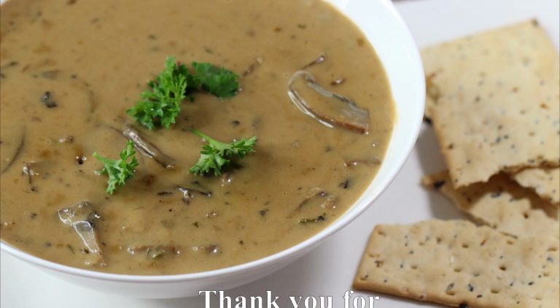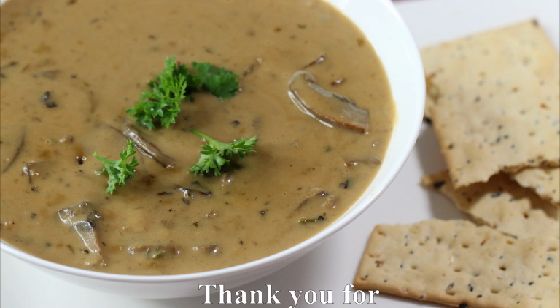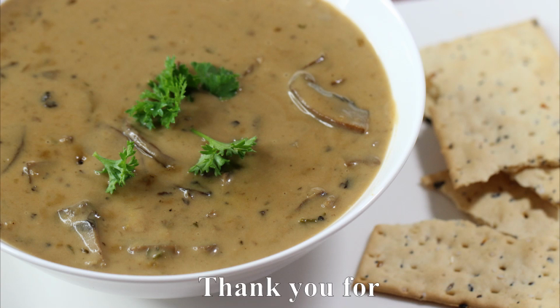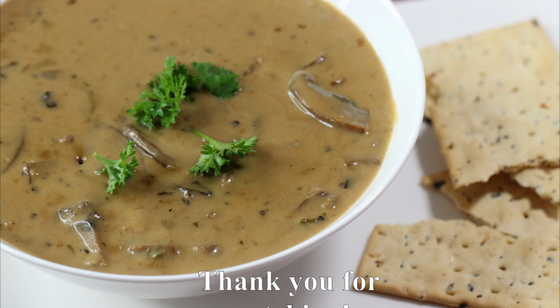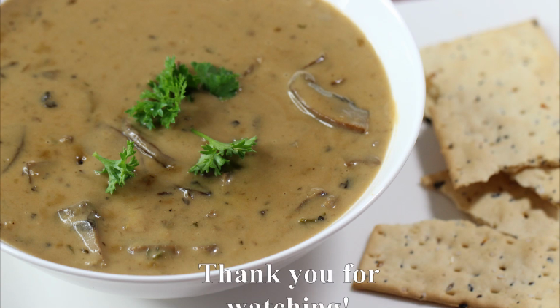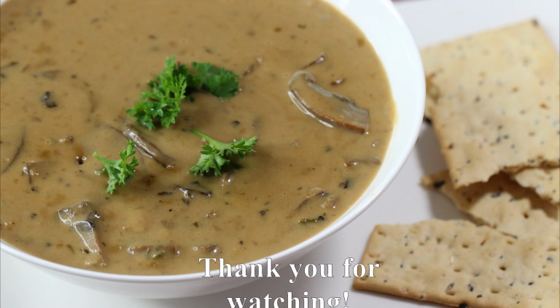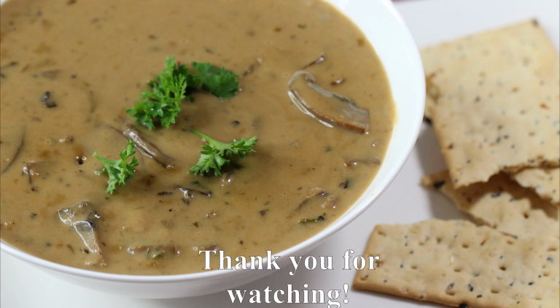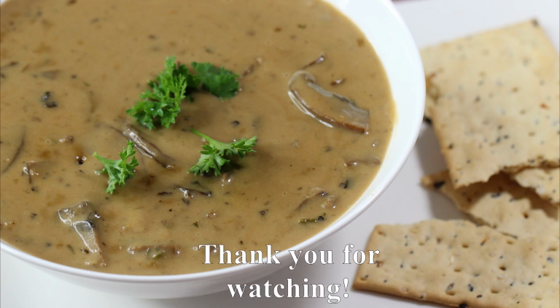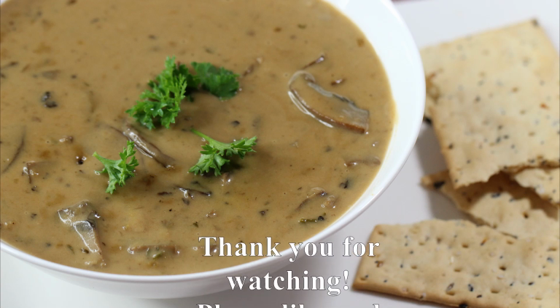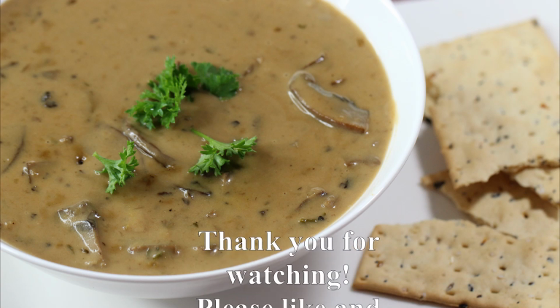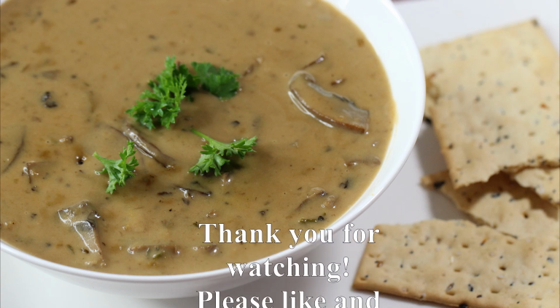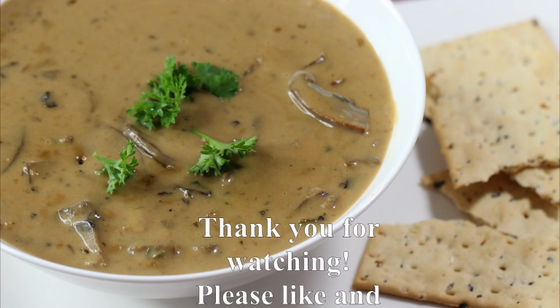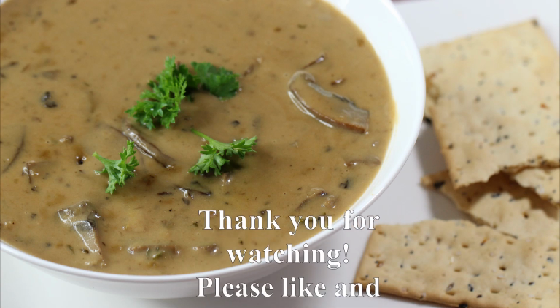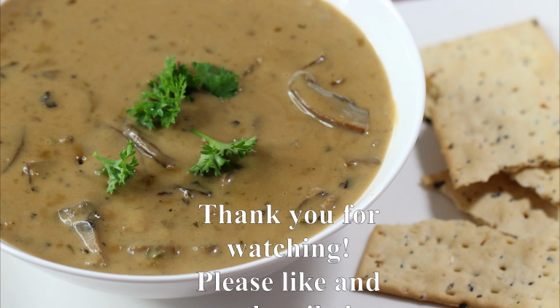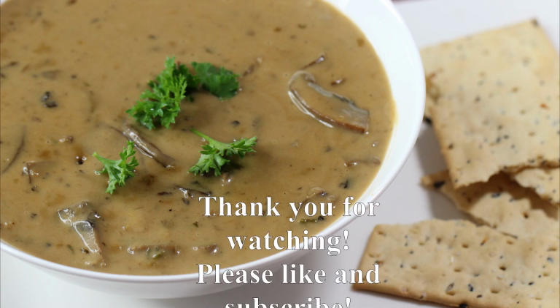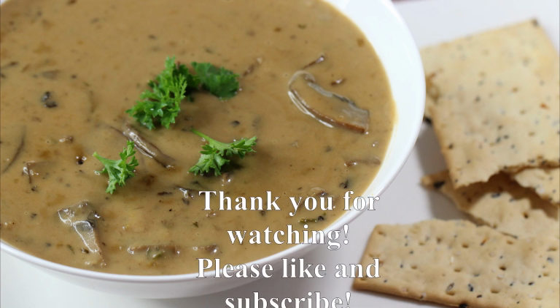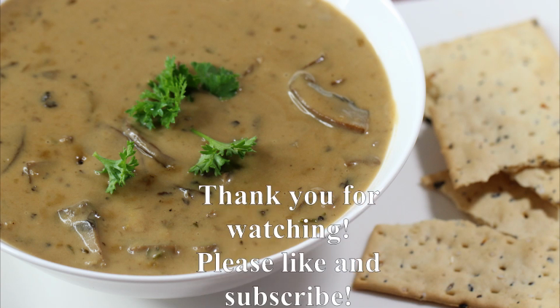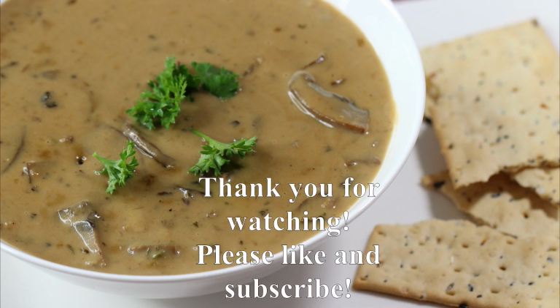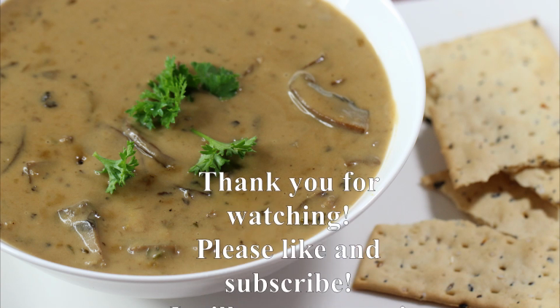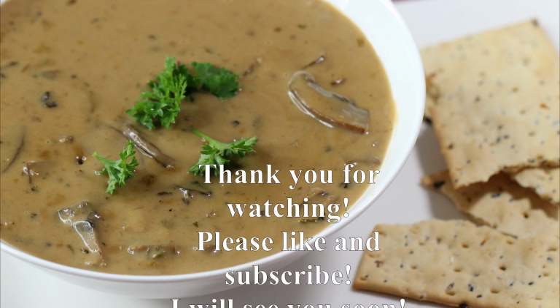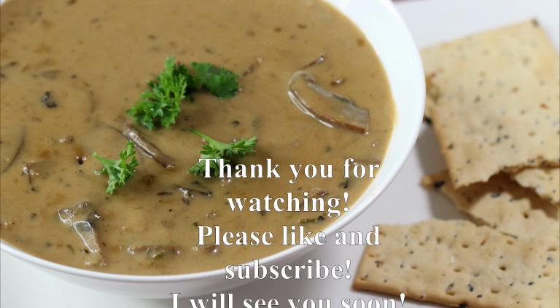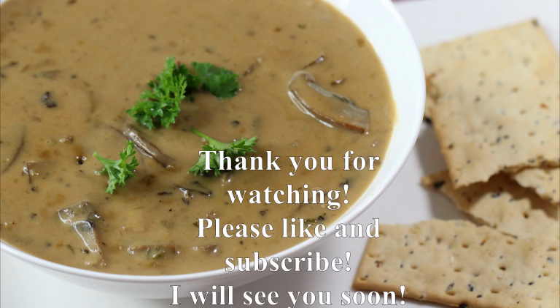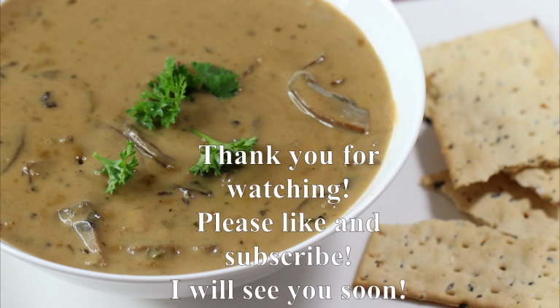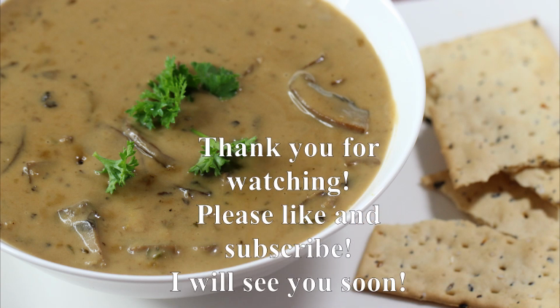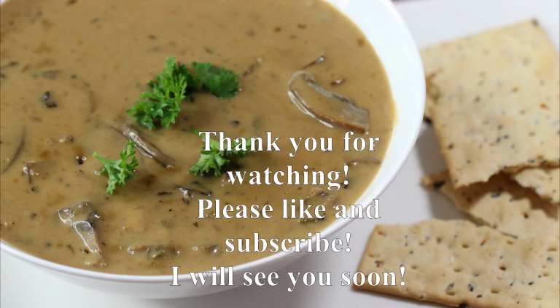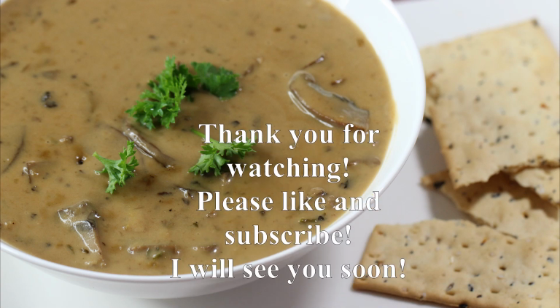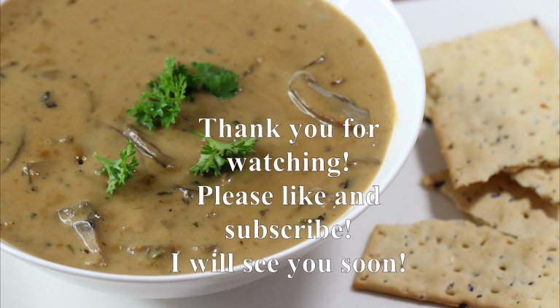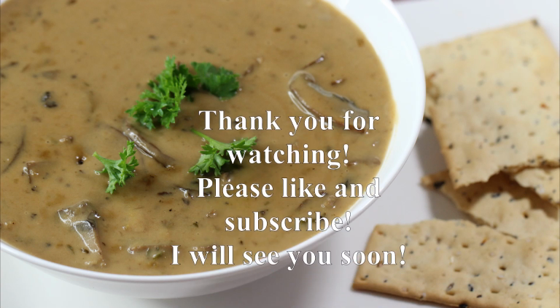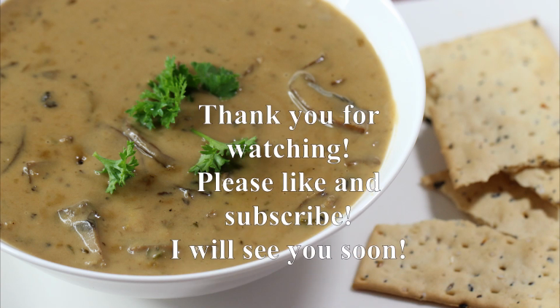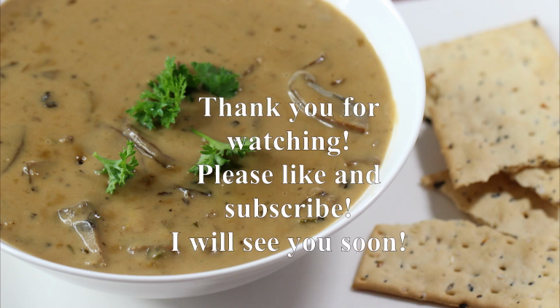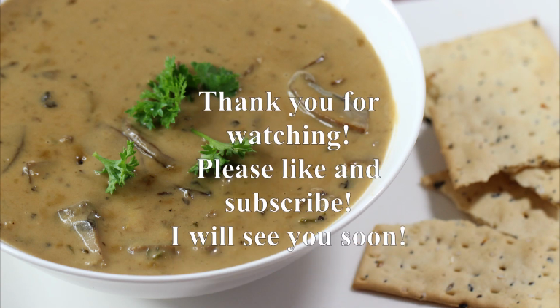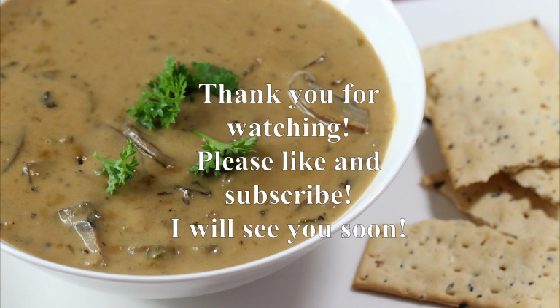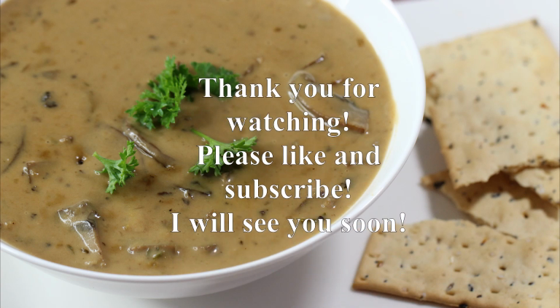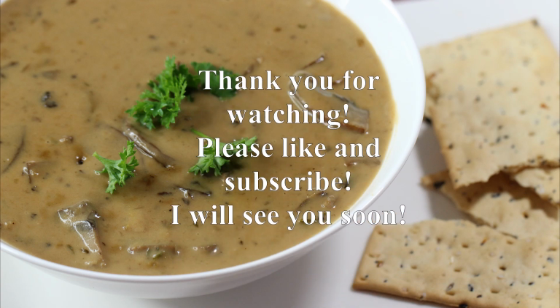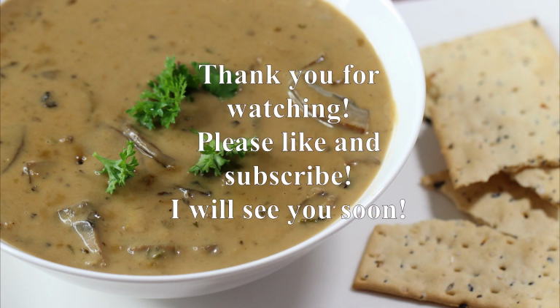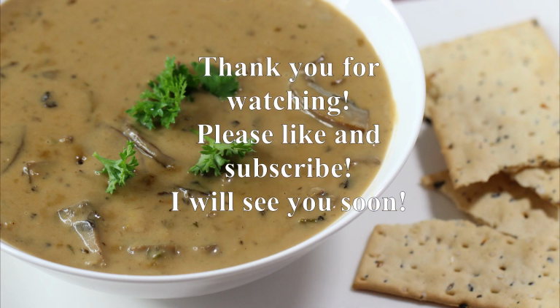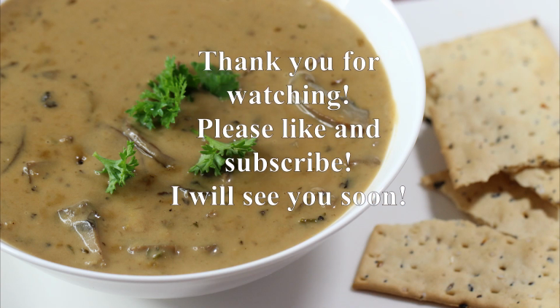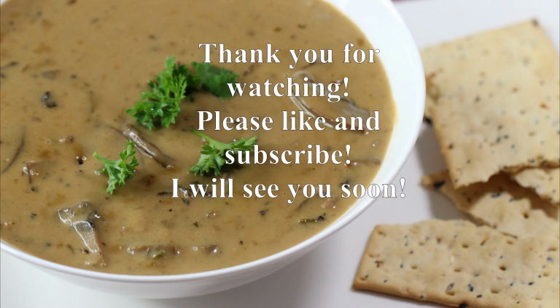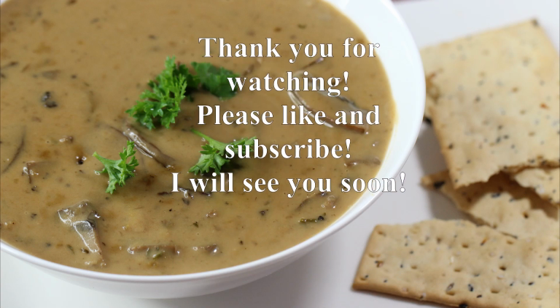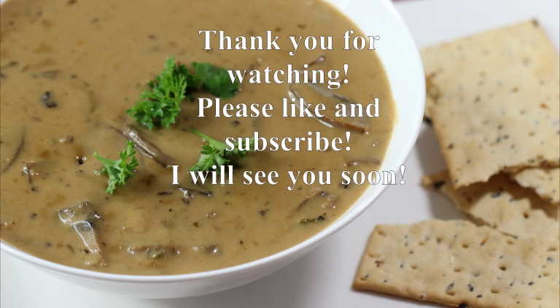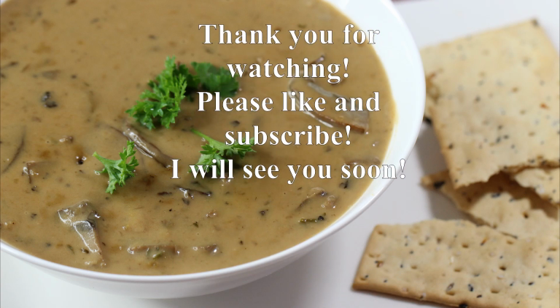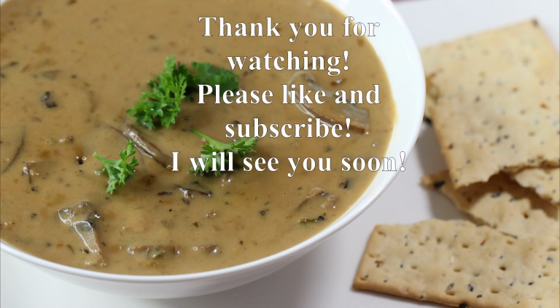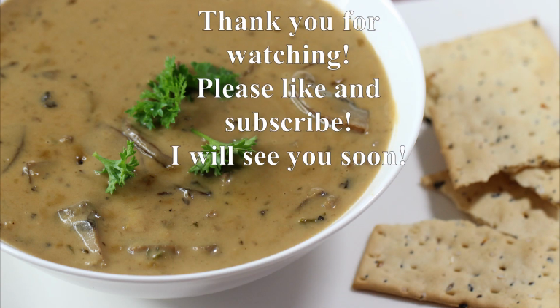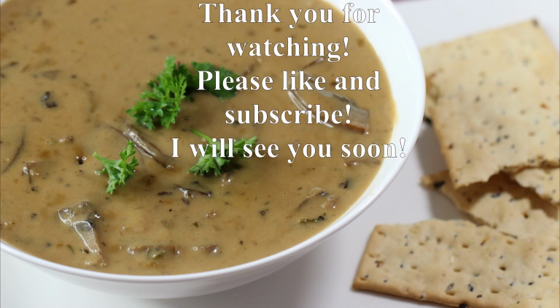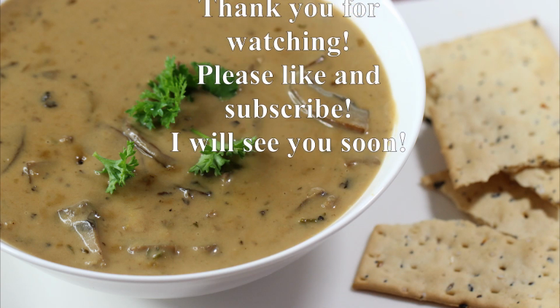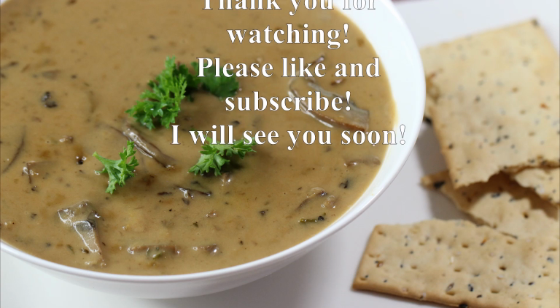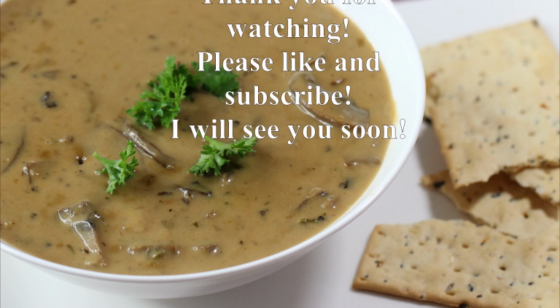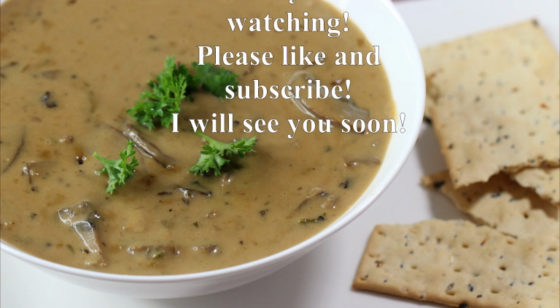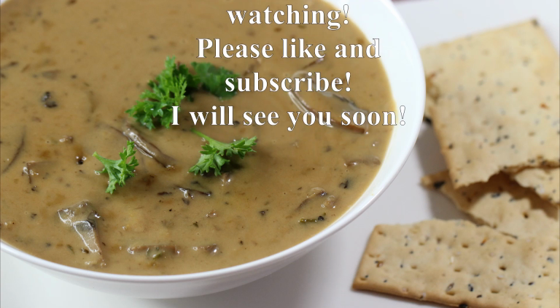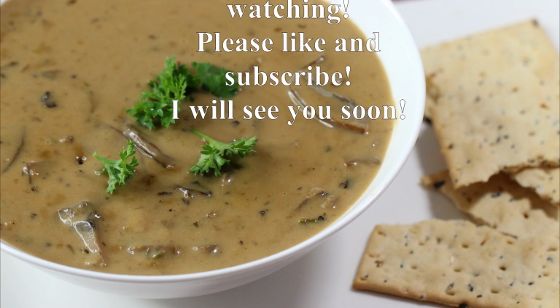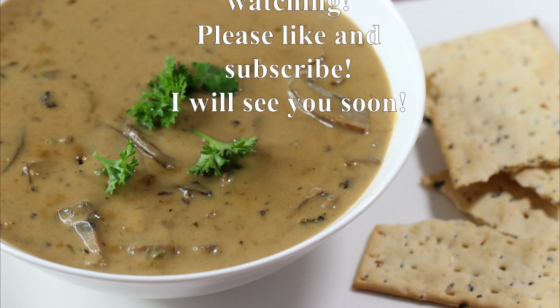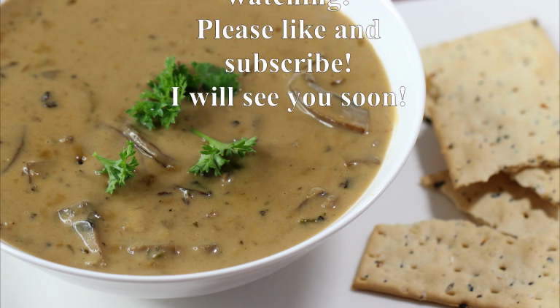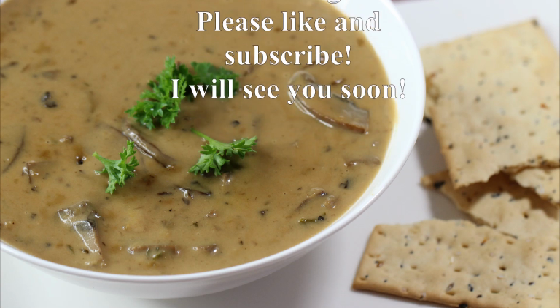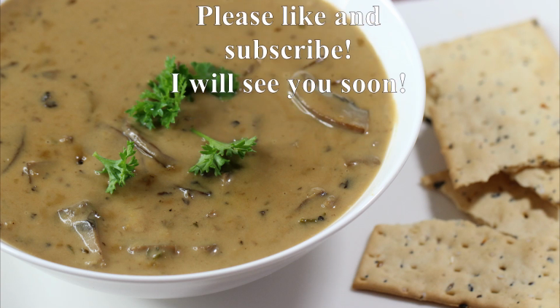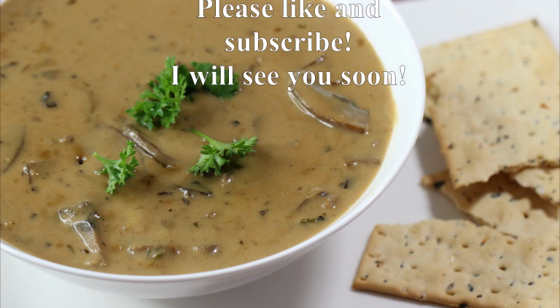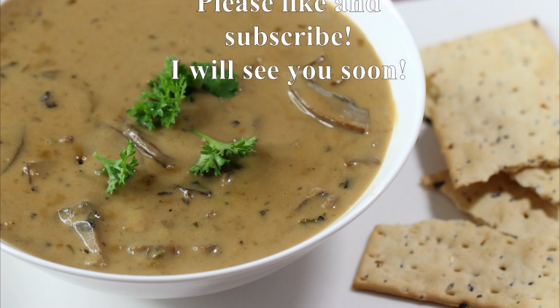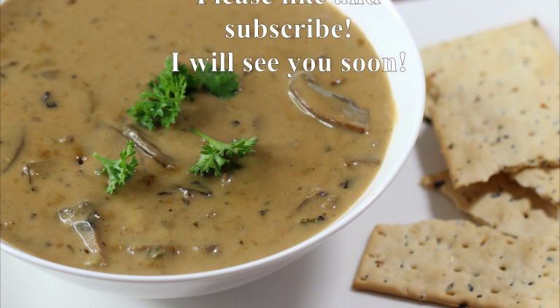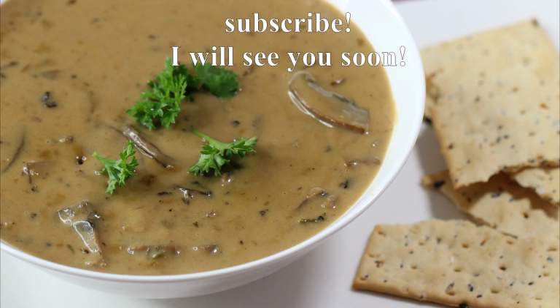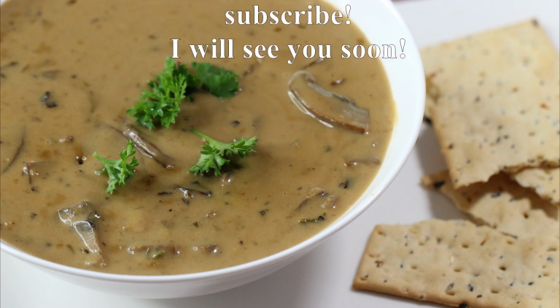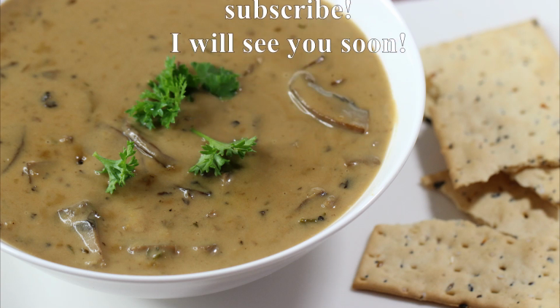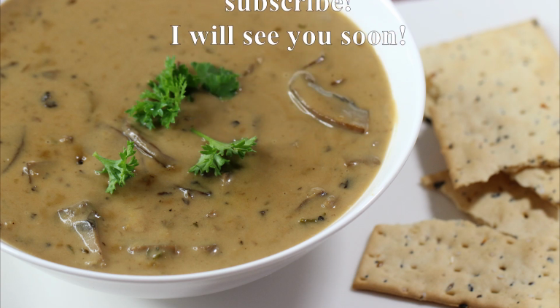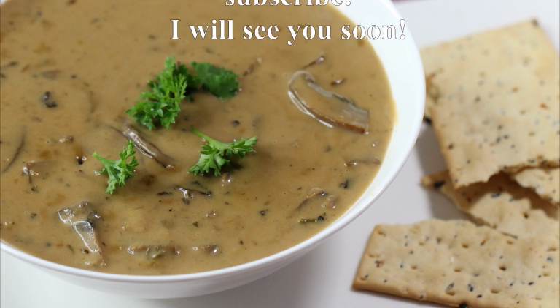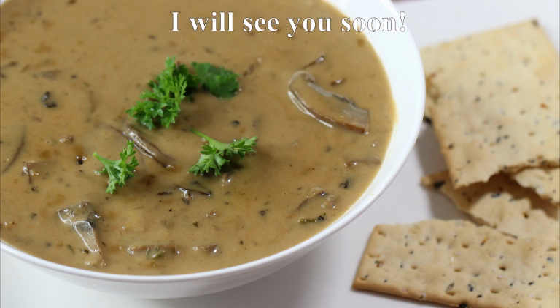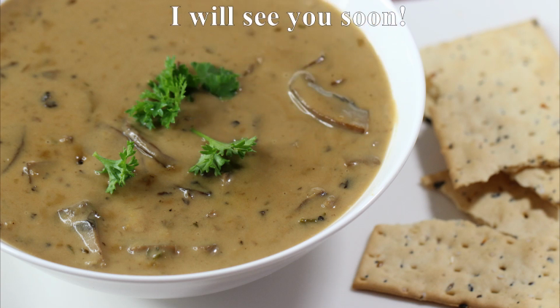I hope you enjoyed this video. Thank you so much for watching — please like and subscribe, and I will see you soon. Bye!